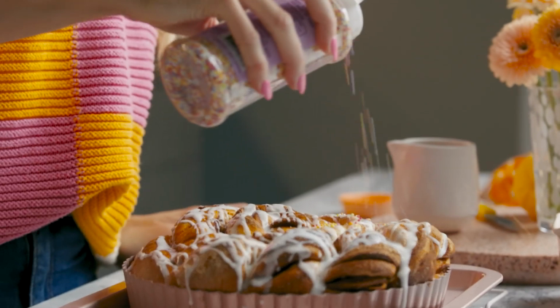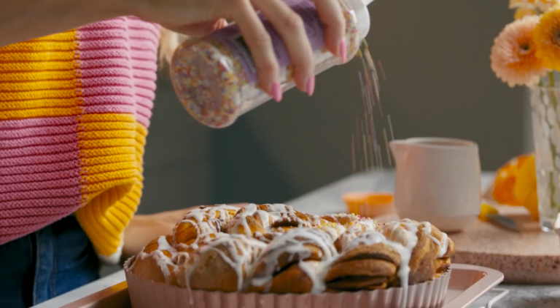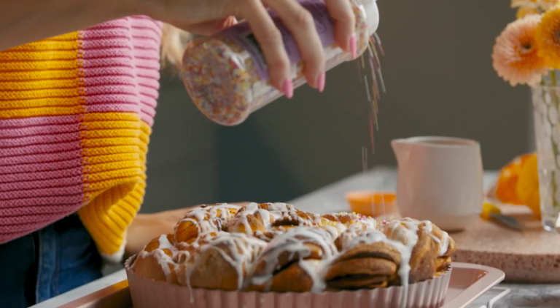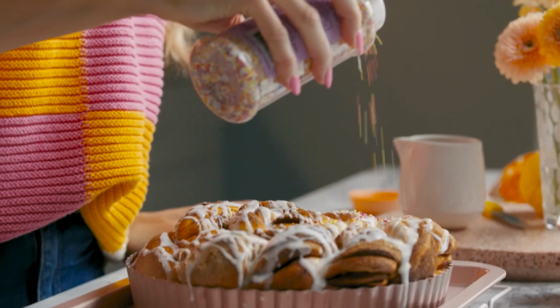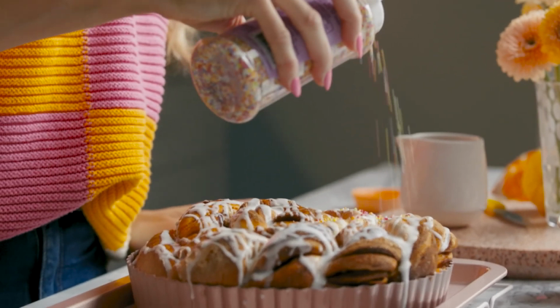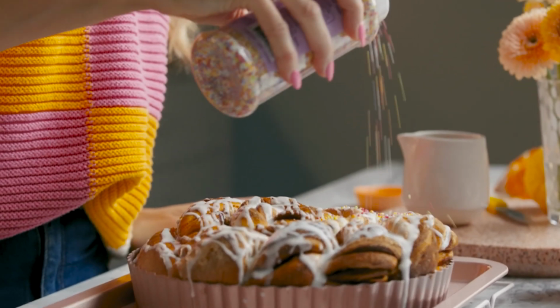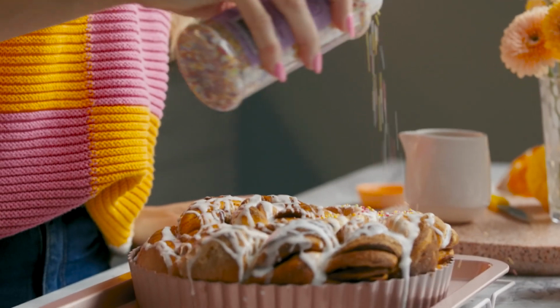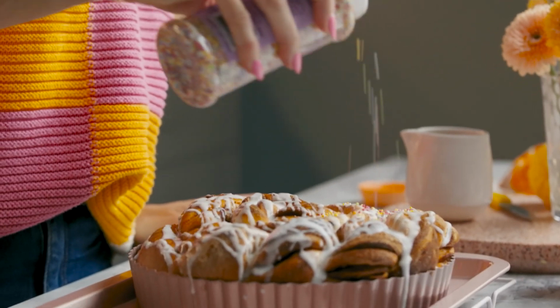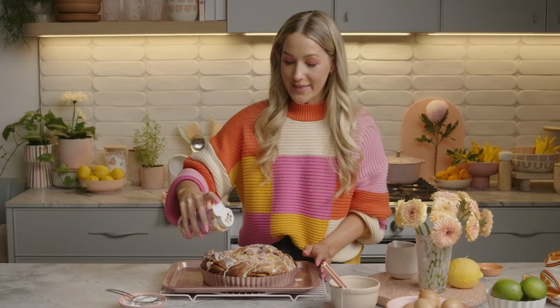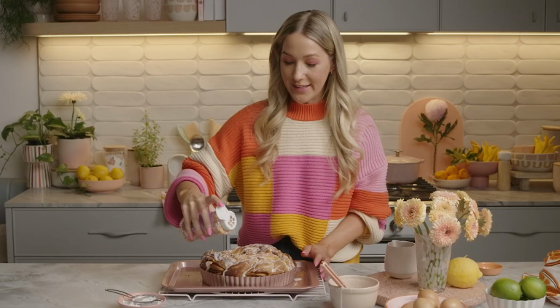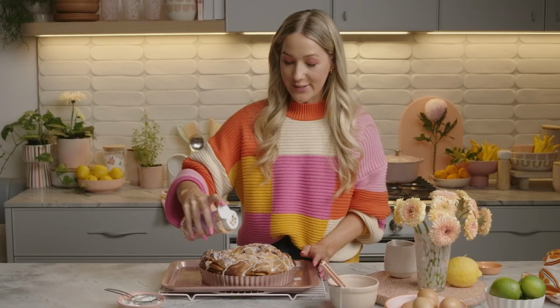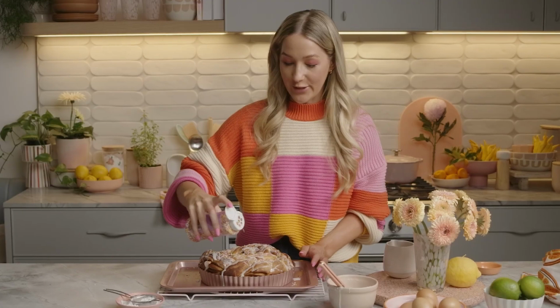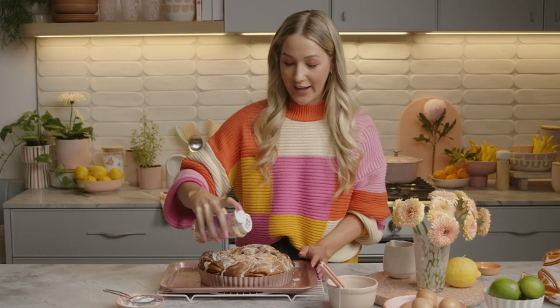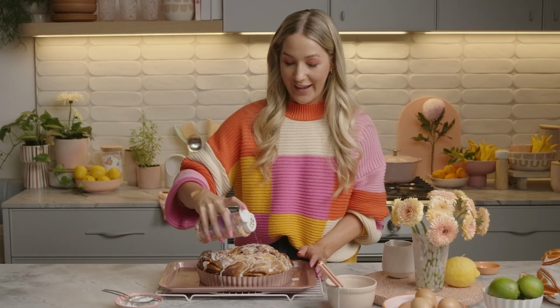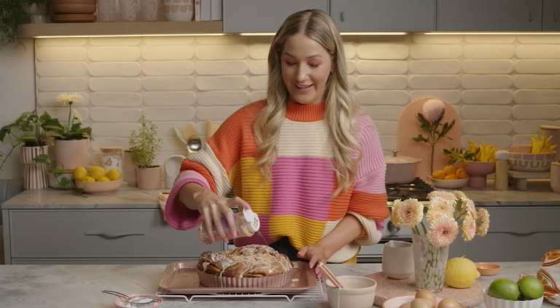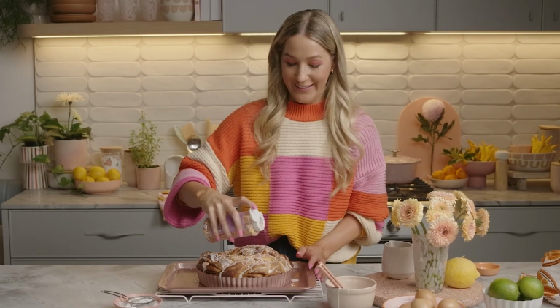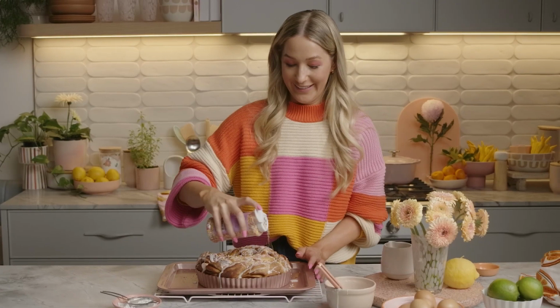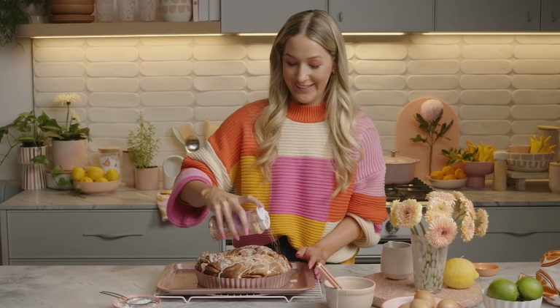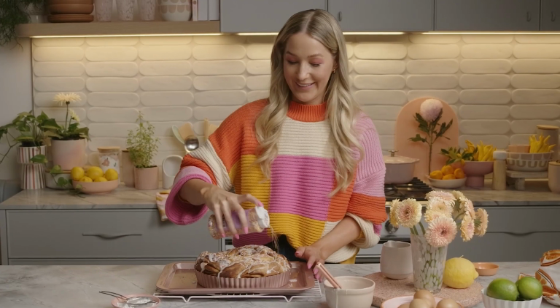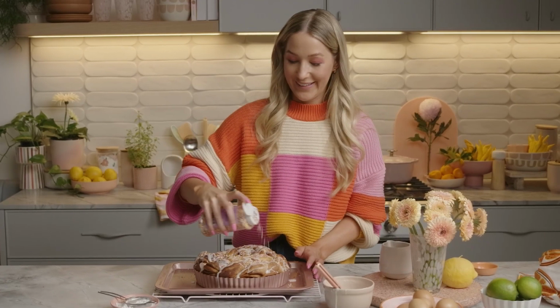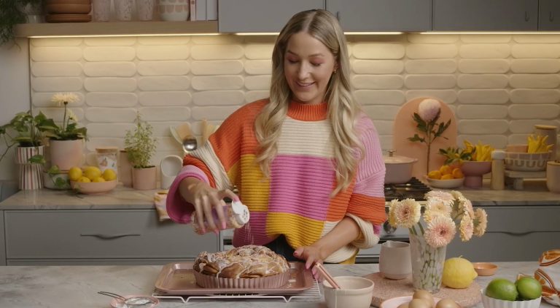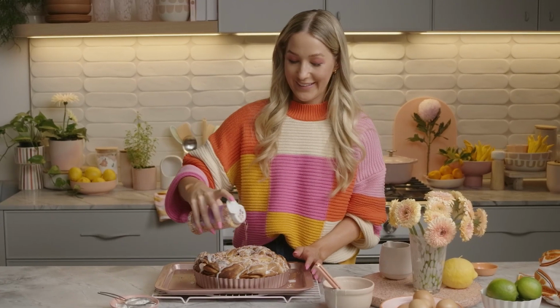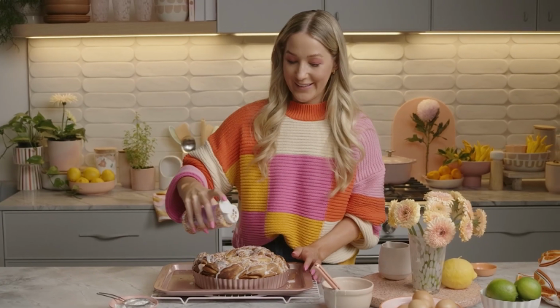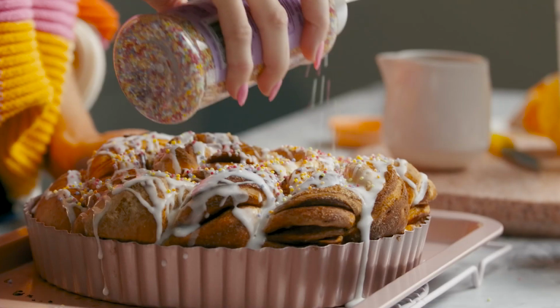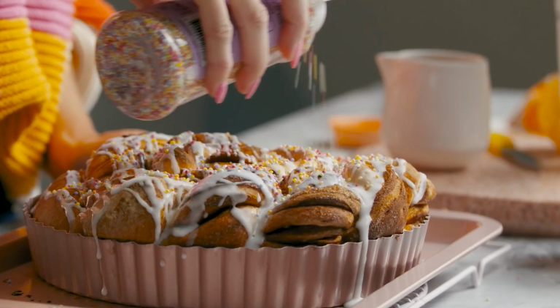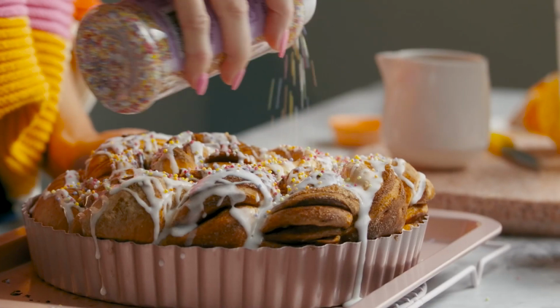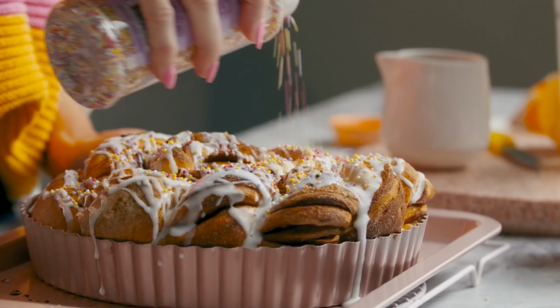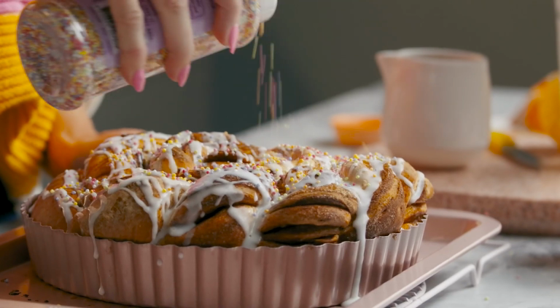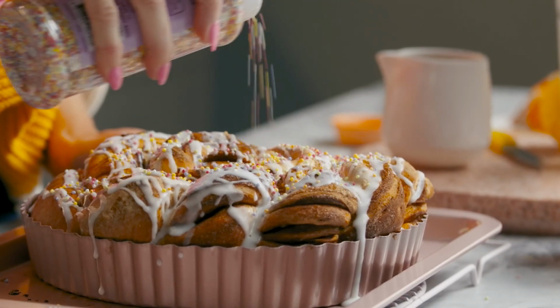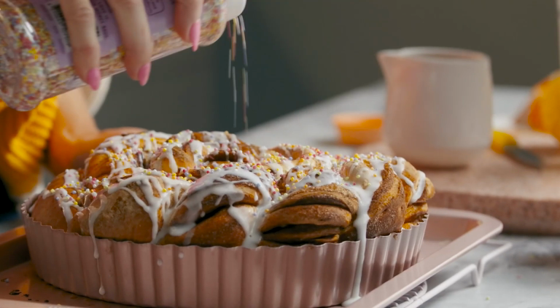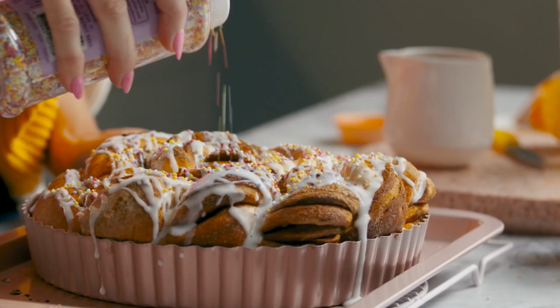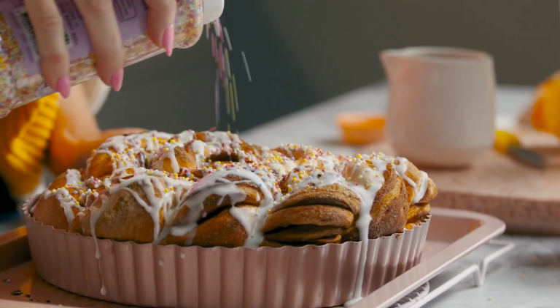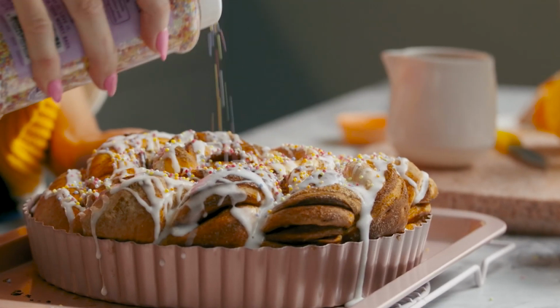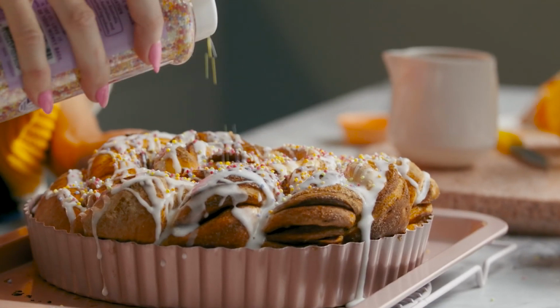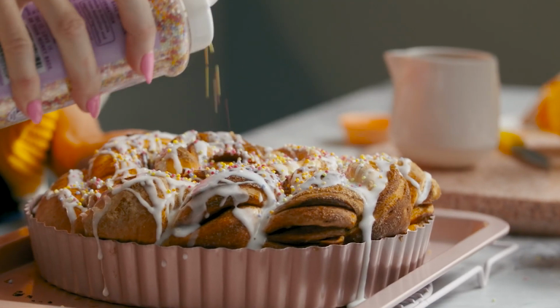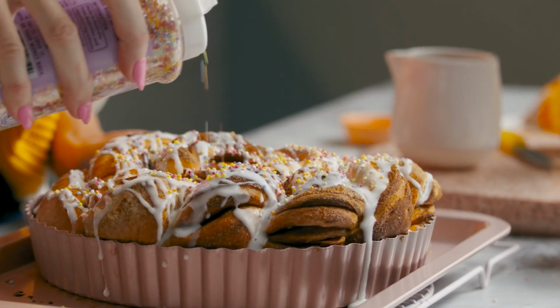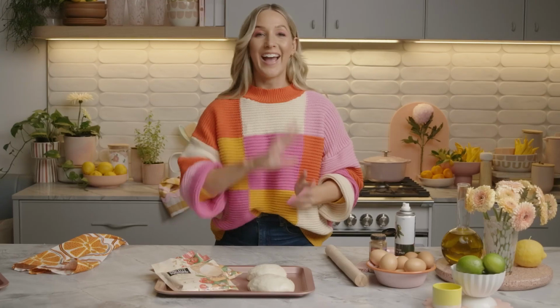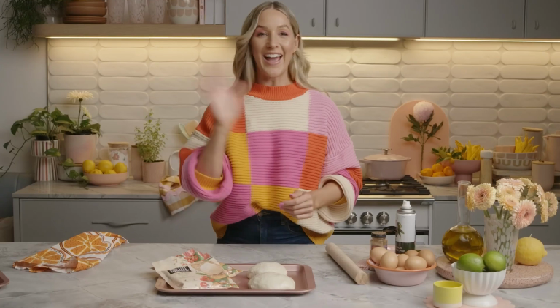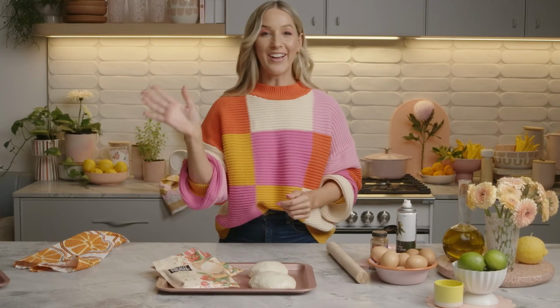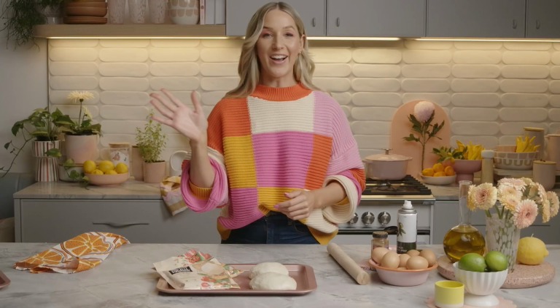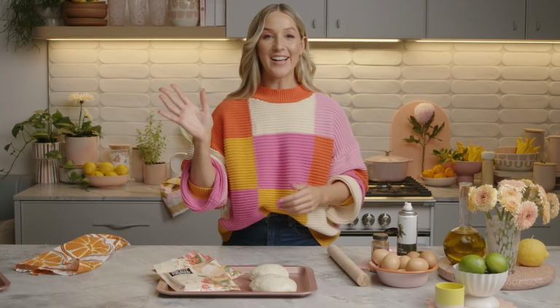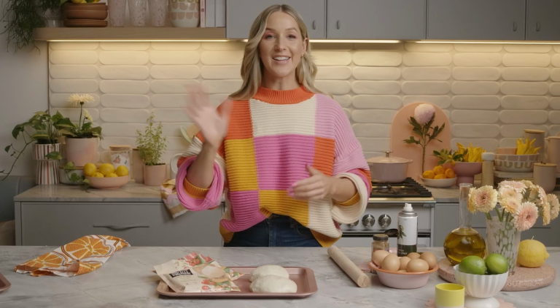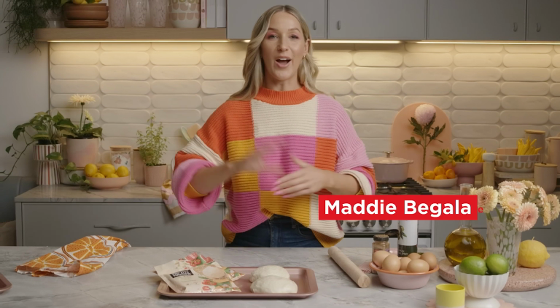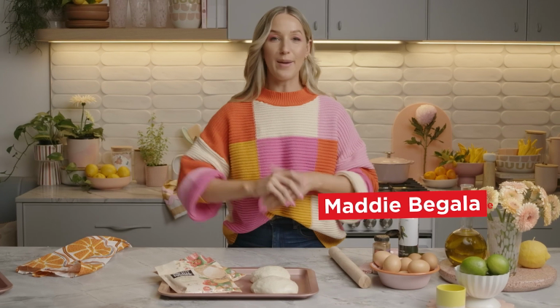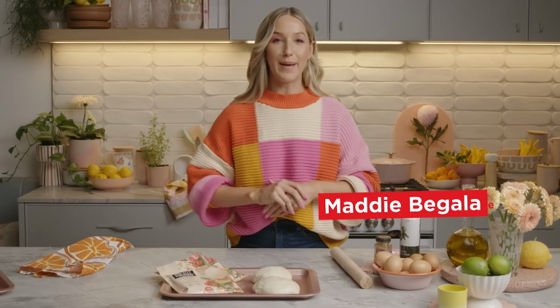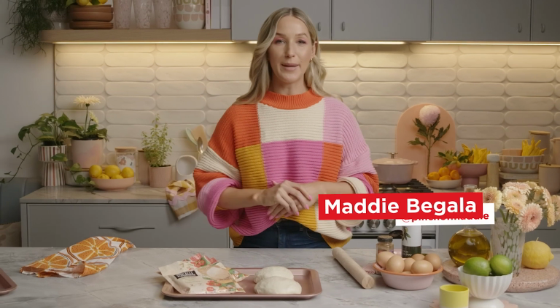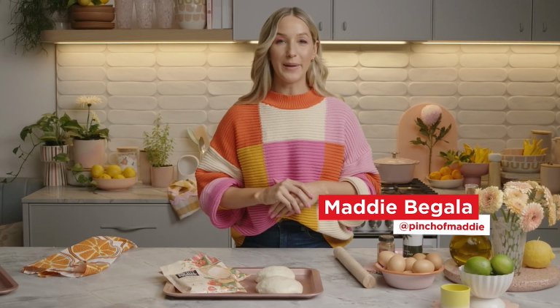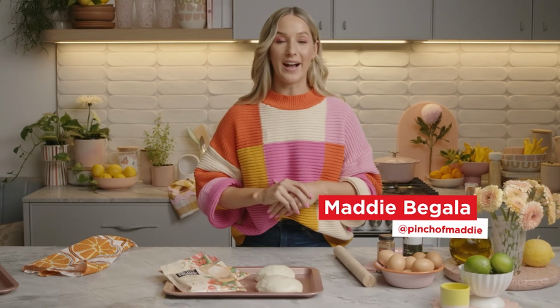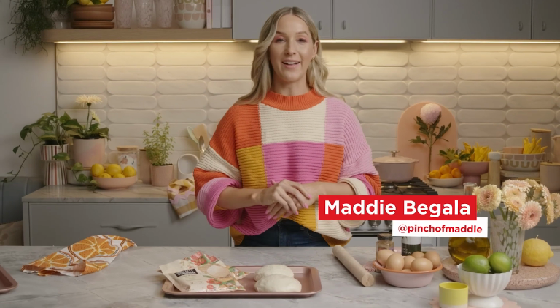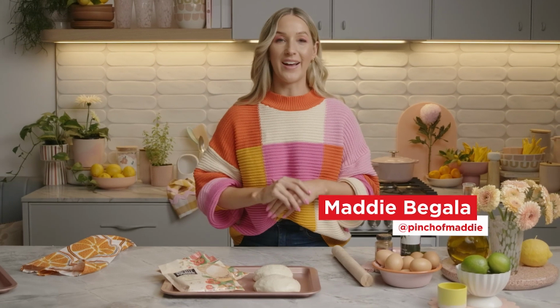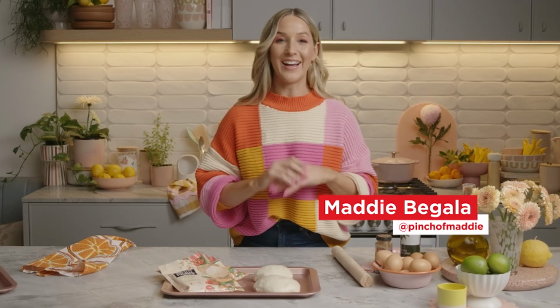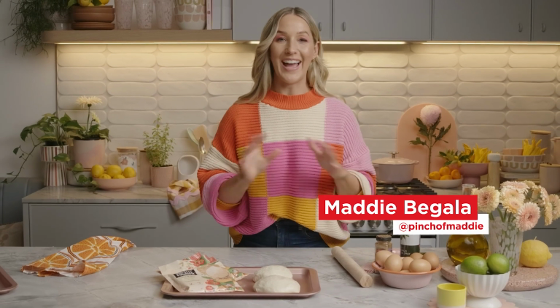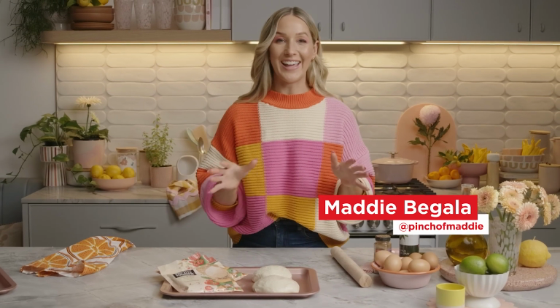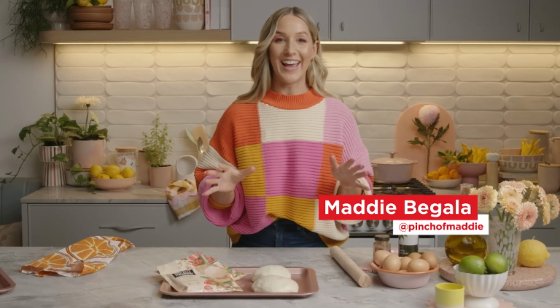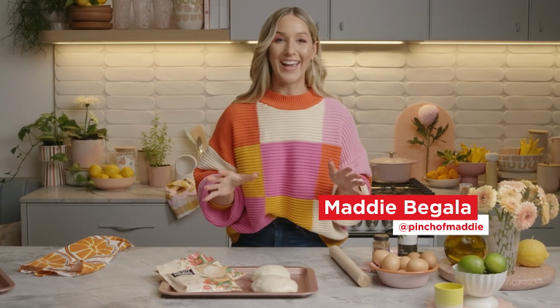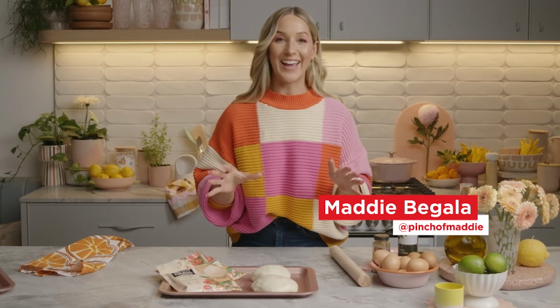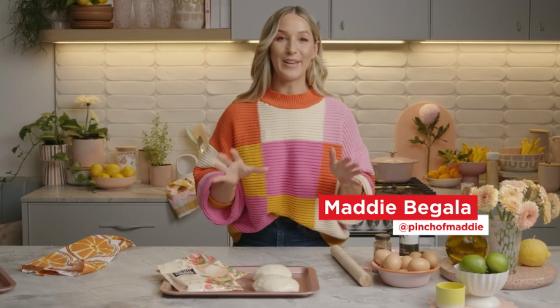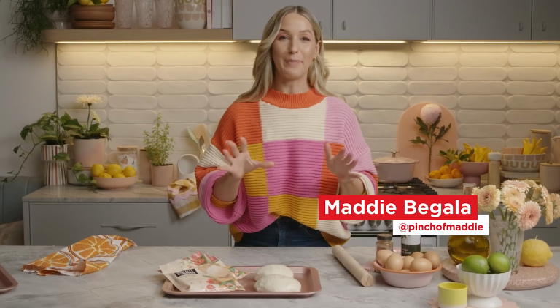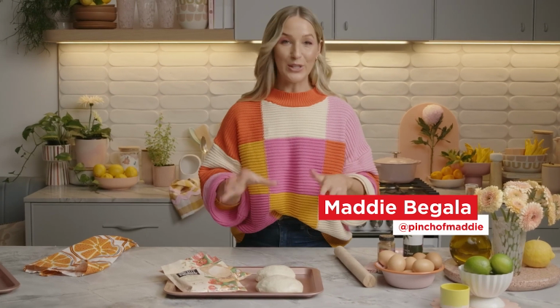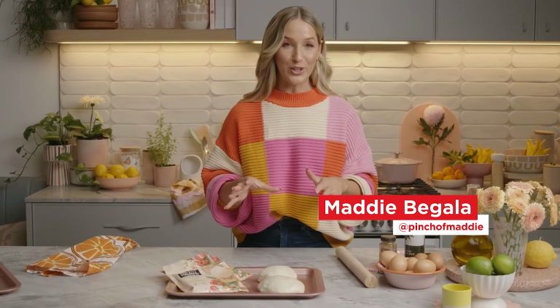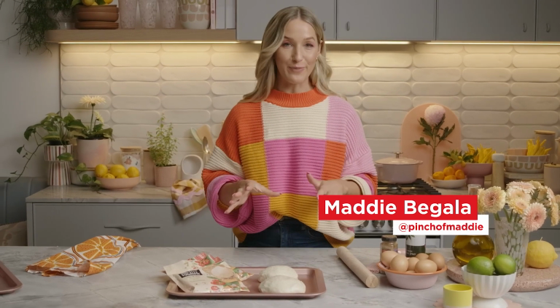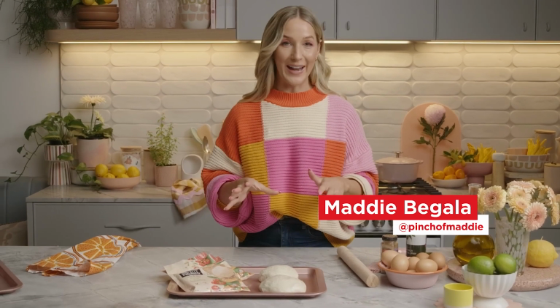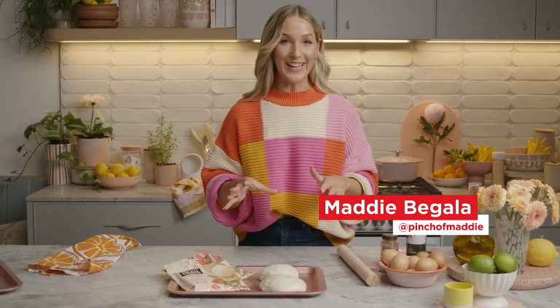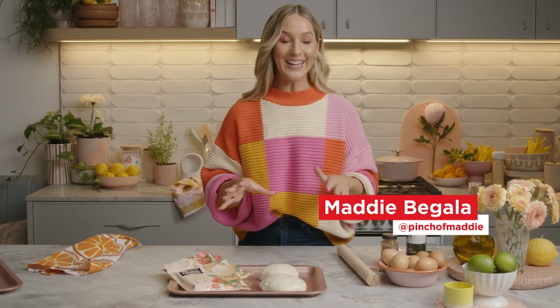They're going everywhere, but that's OK — that's what the vacuum's for. Hey guys, I'm Maddie Begala, AKA Pinch of Maddie.